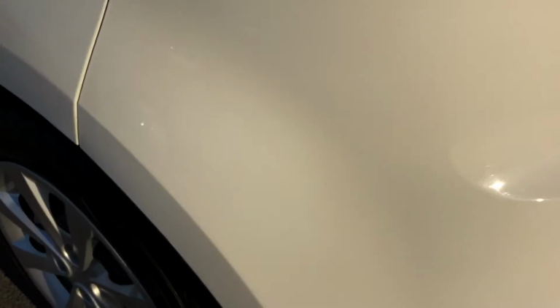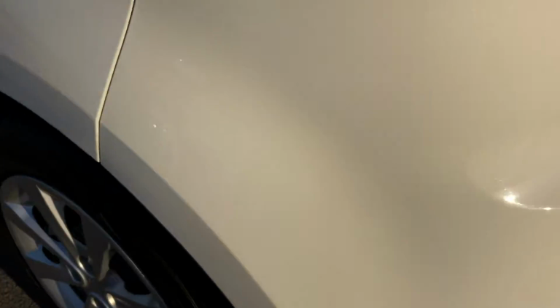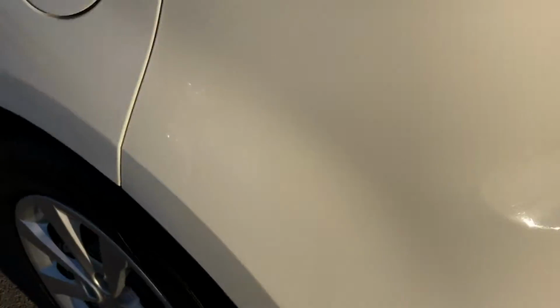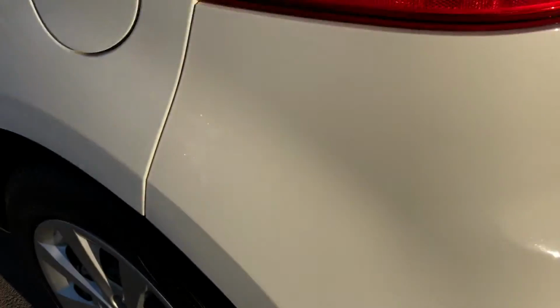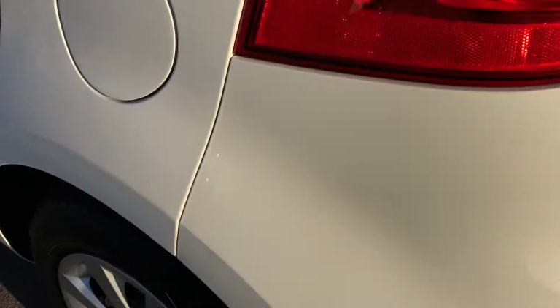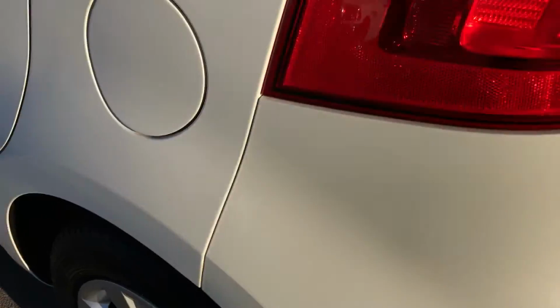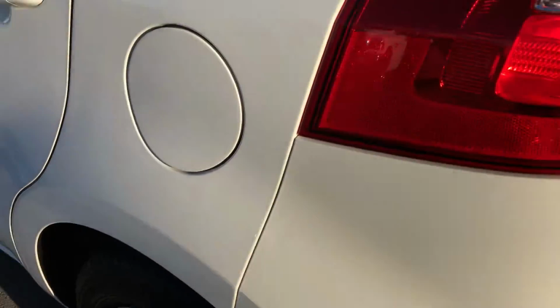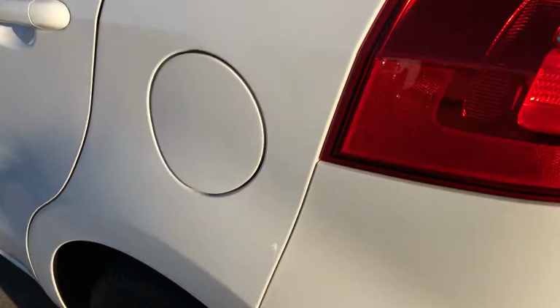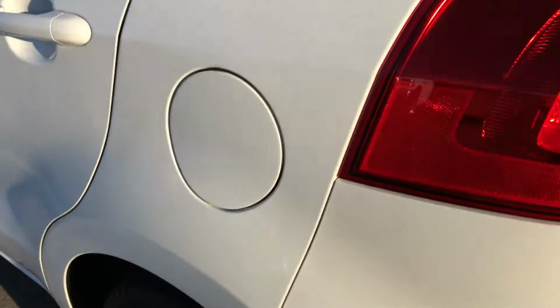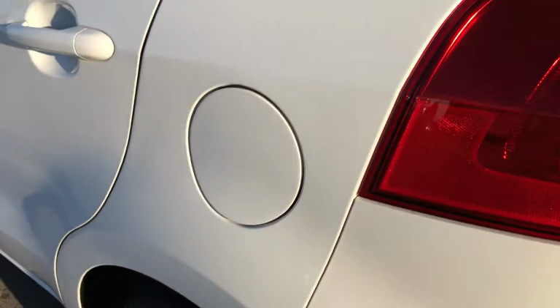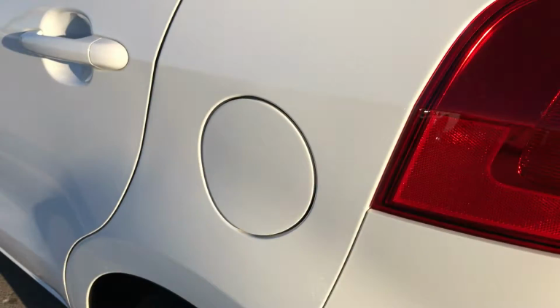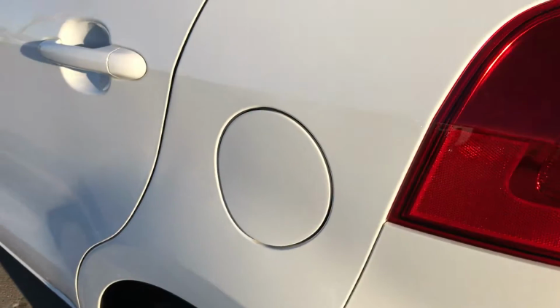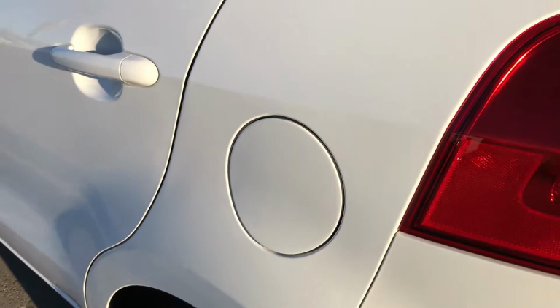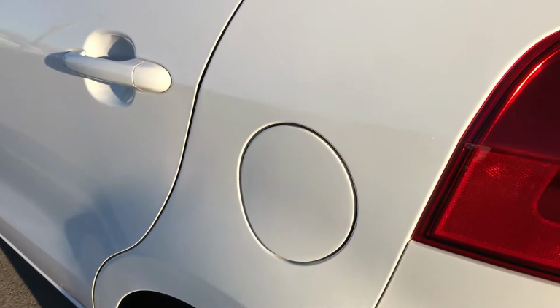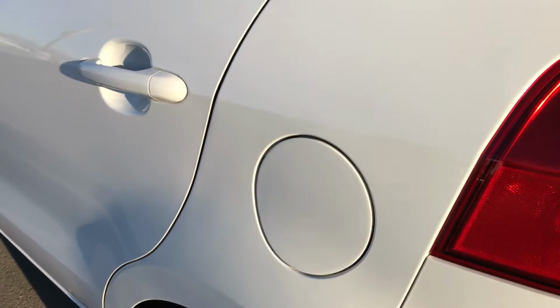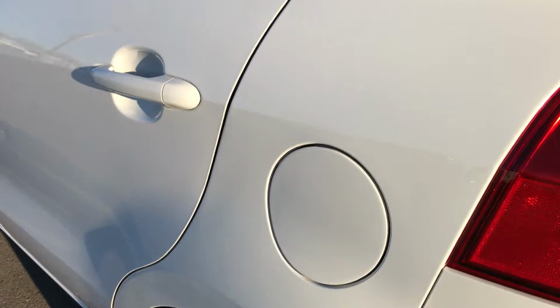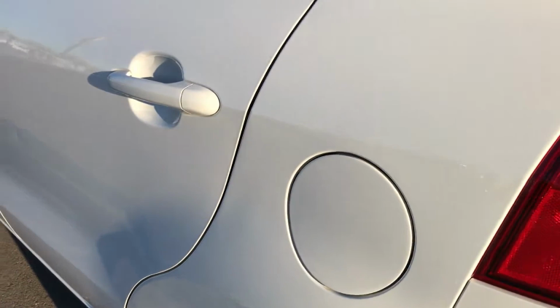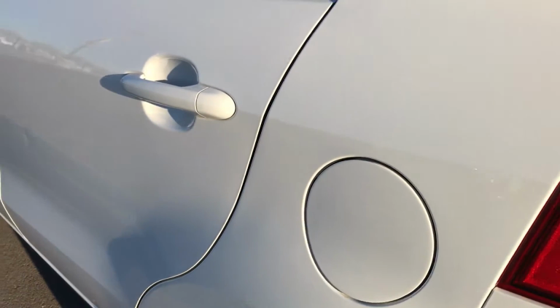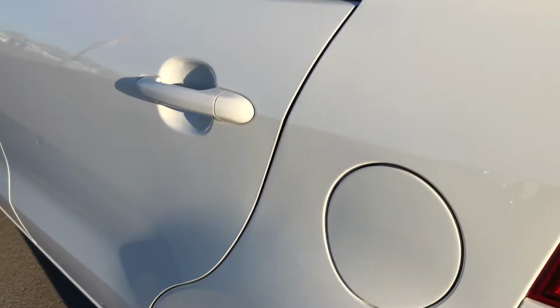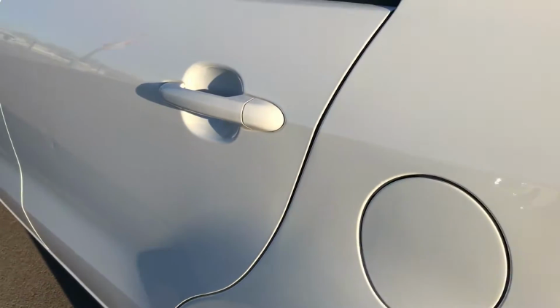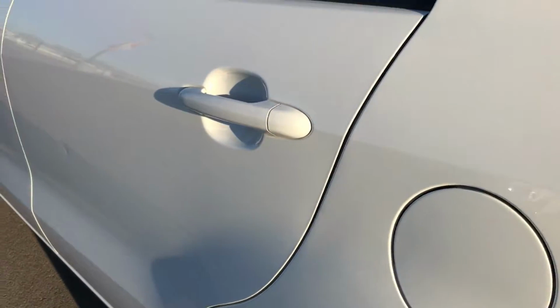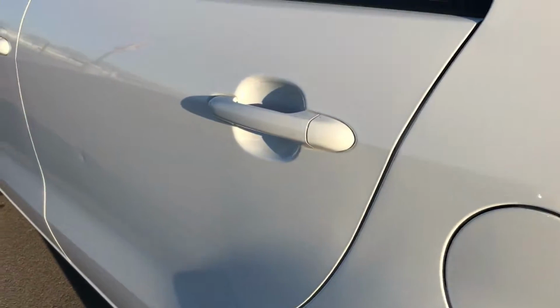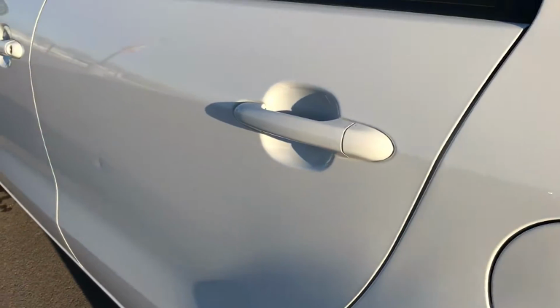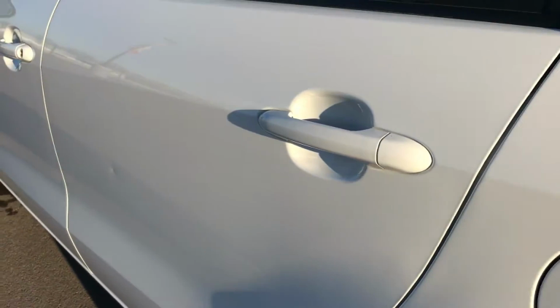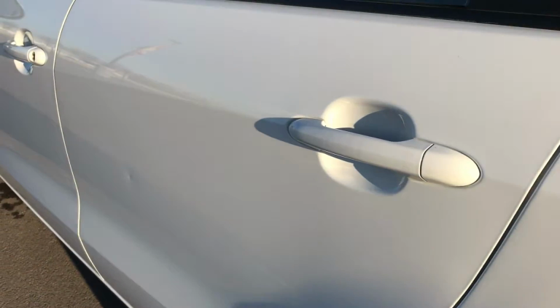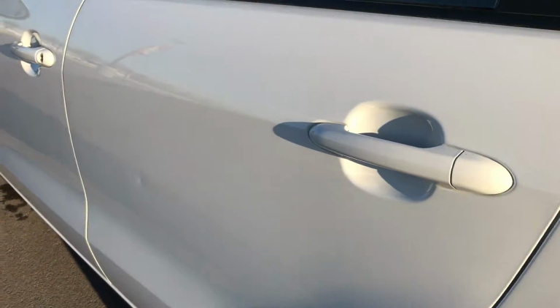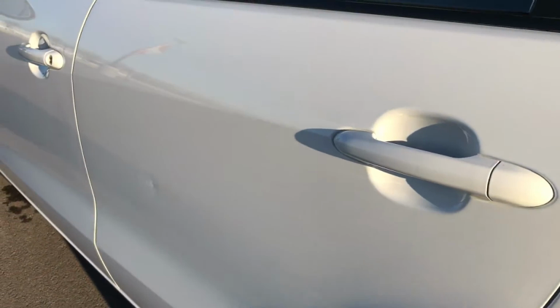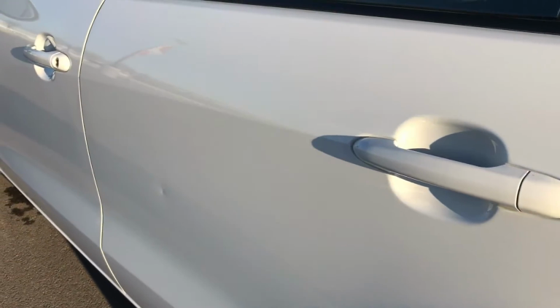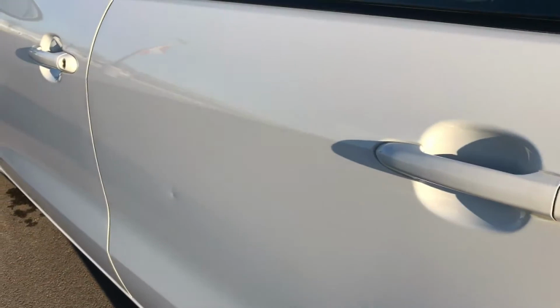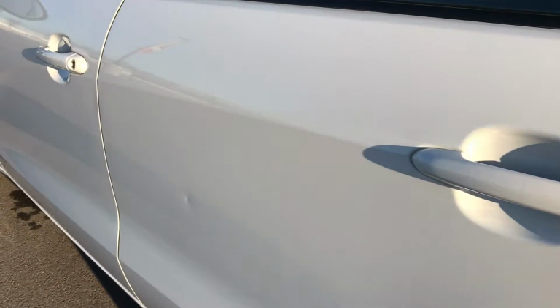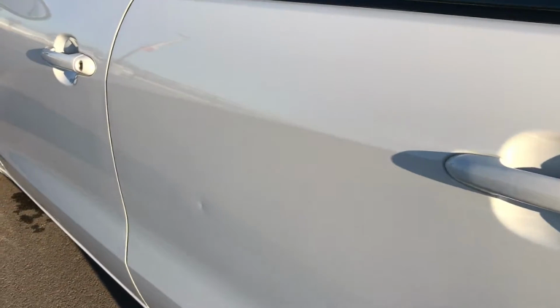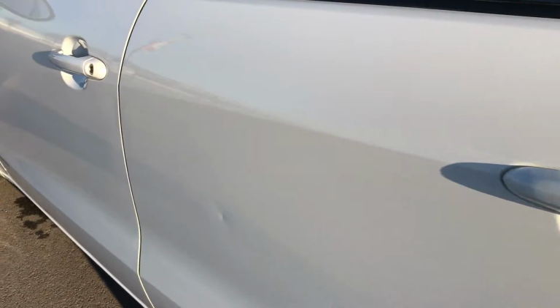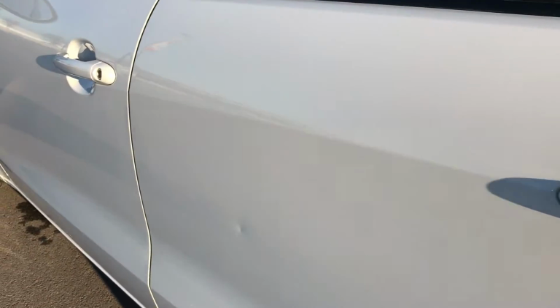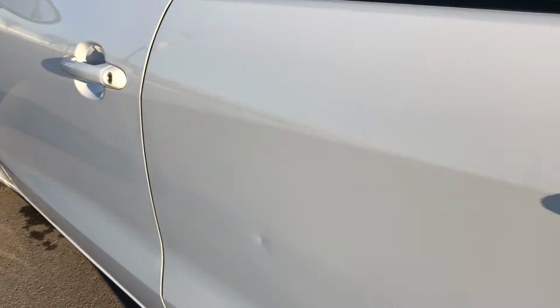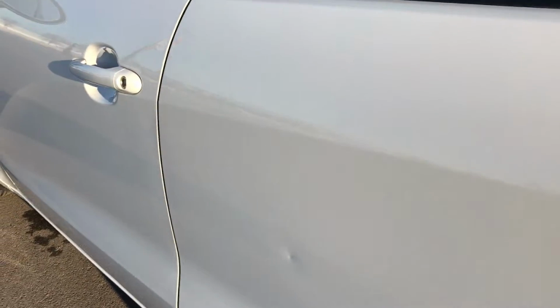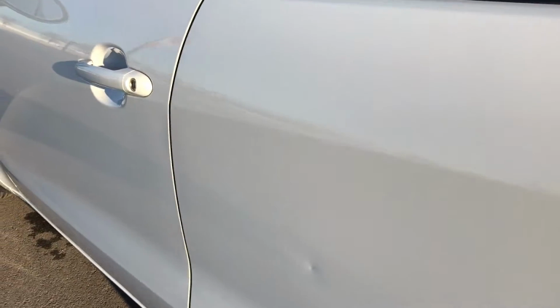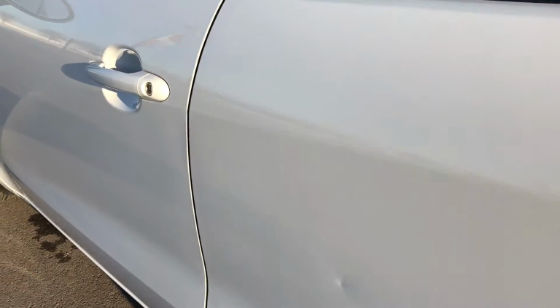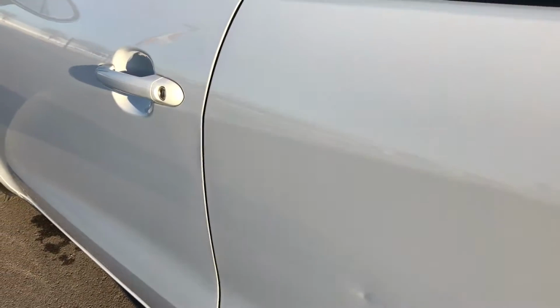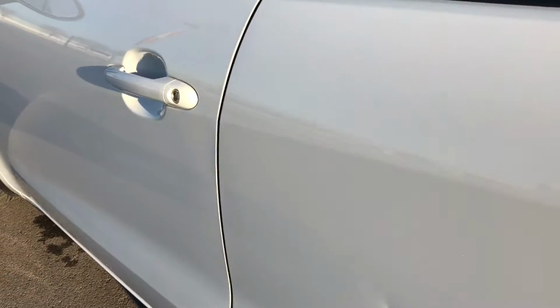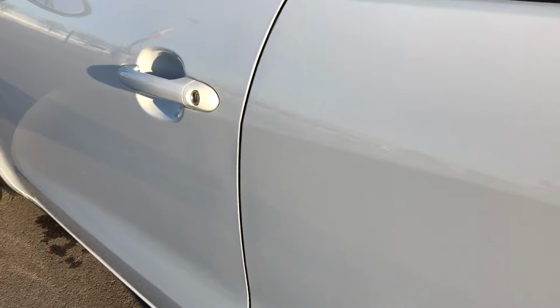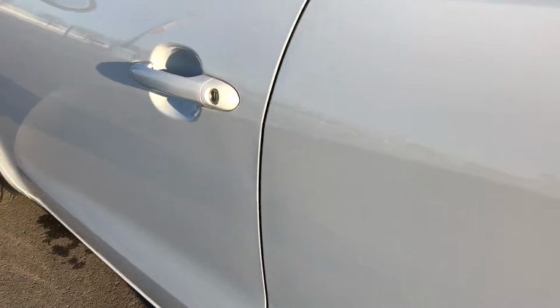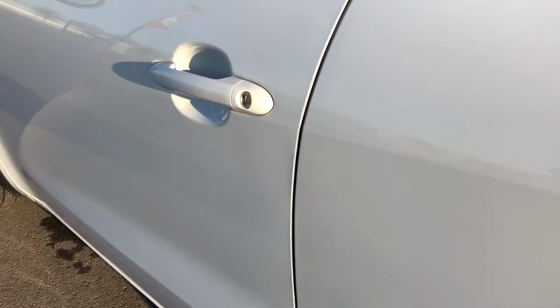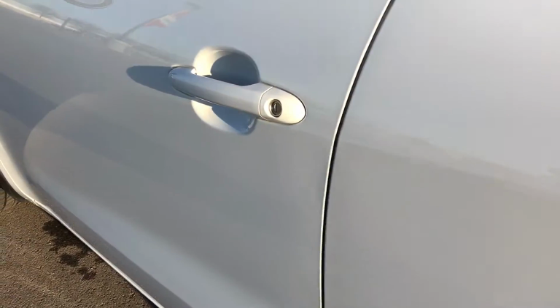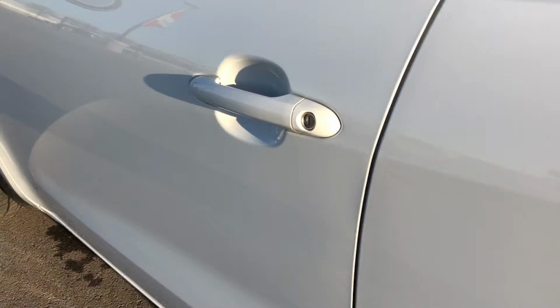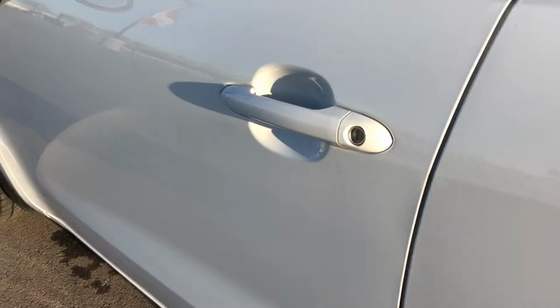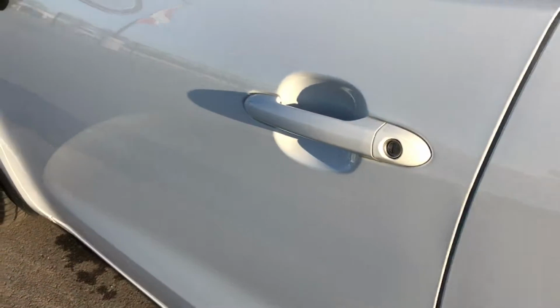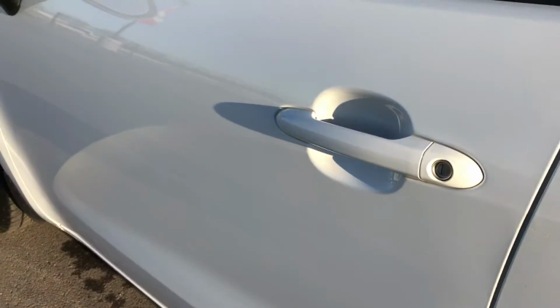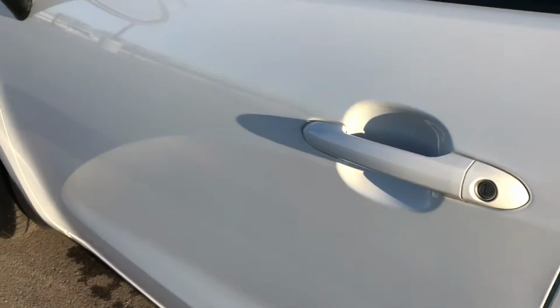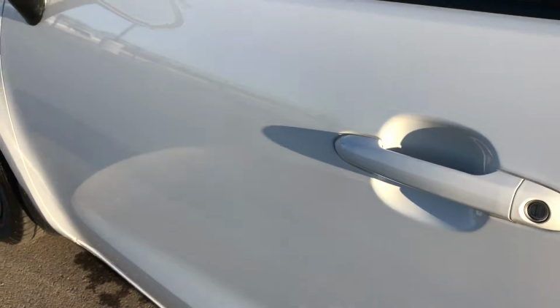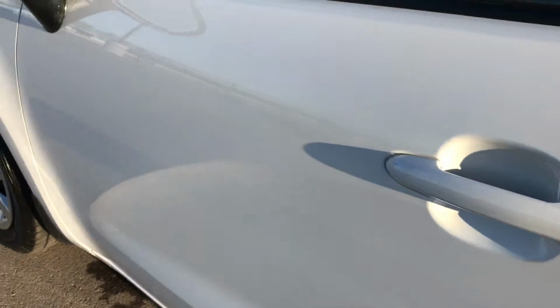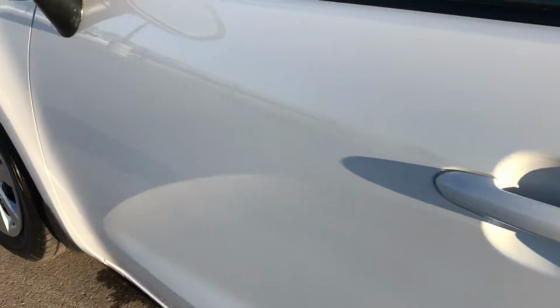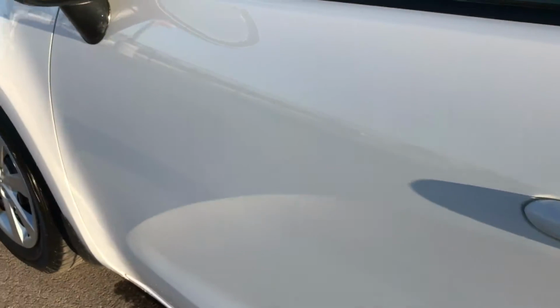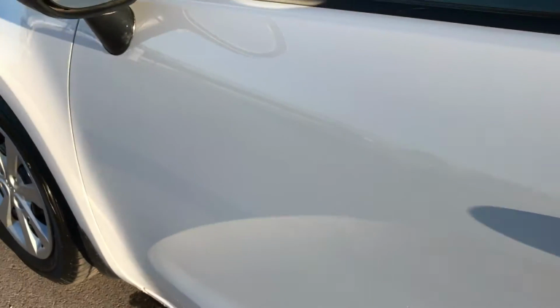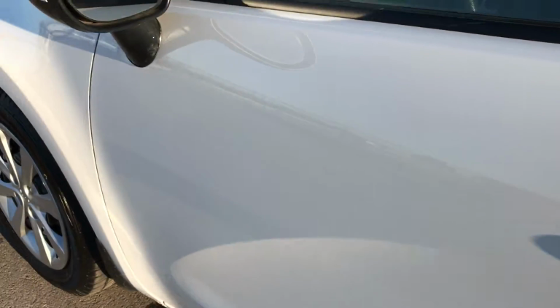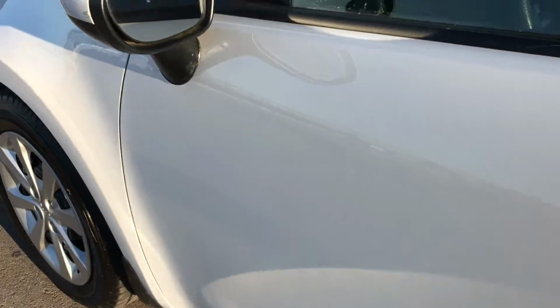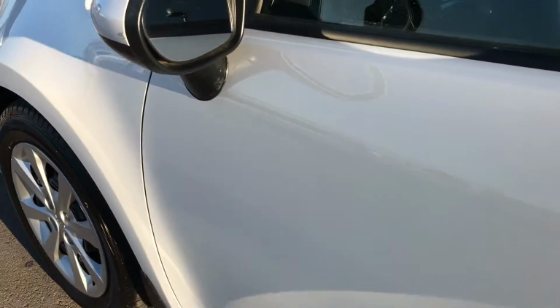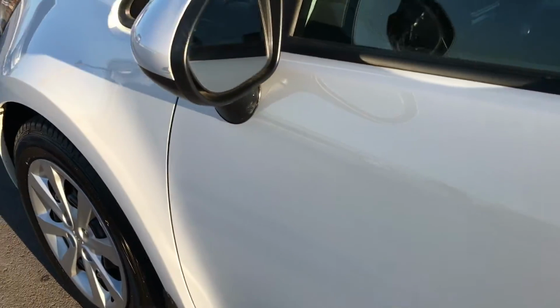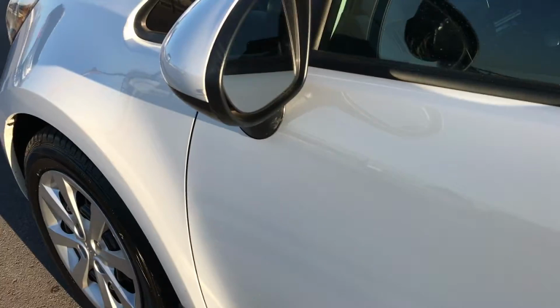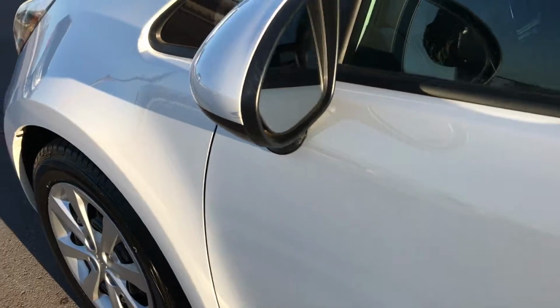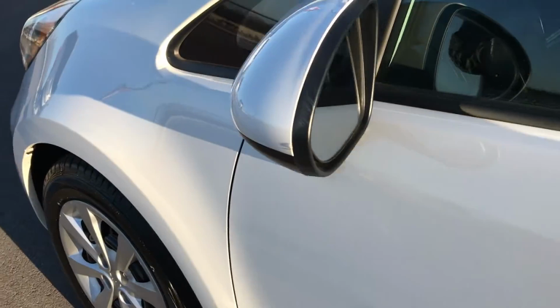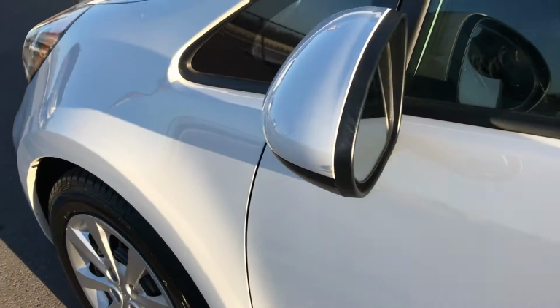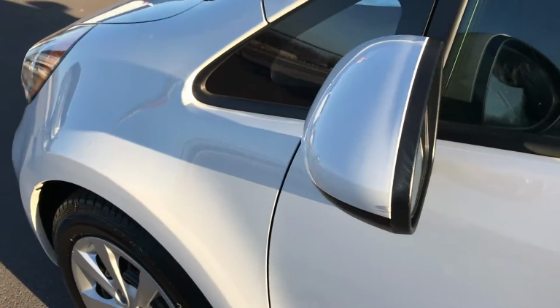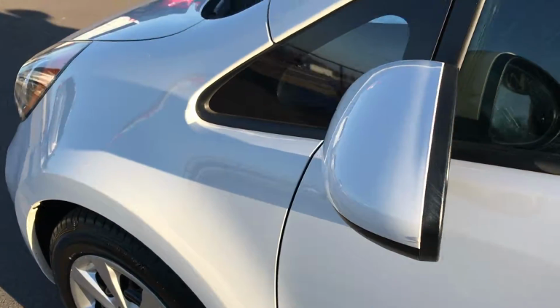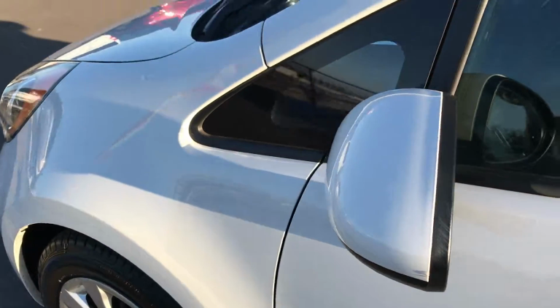Down this side of the car is pretty clean as well. There is one little ding in the door, but other than that, pretty clean.